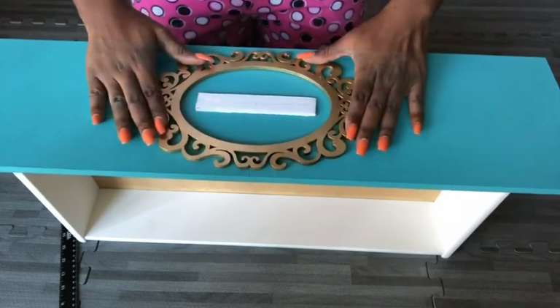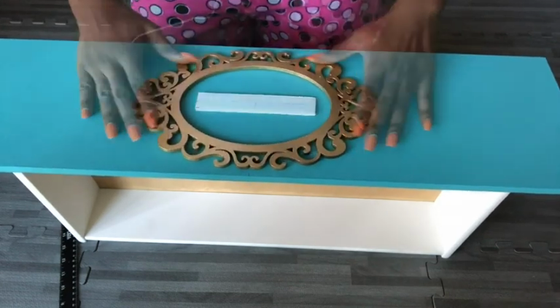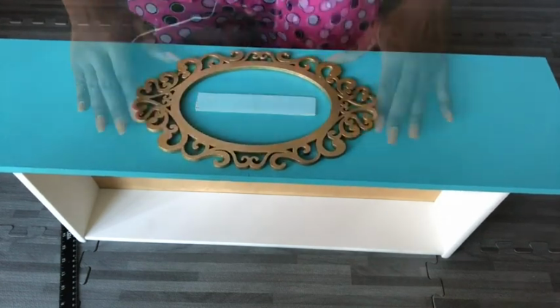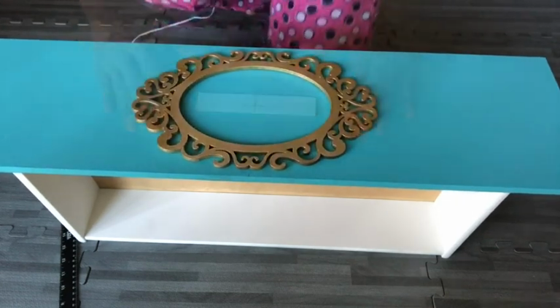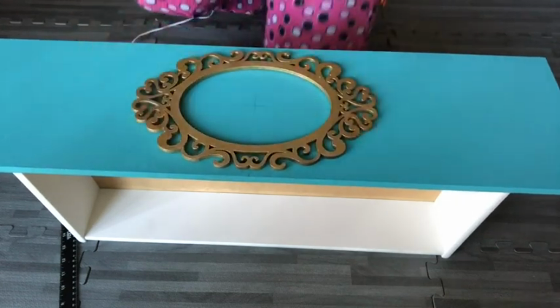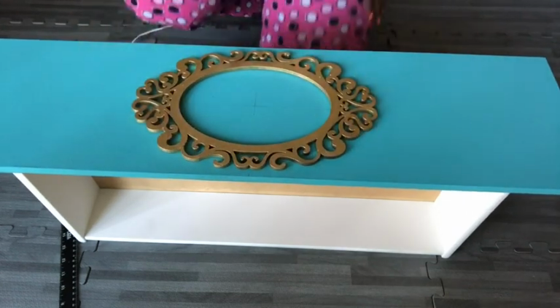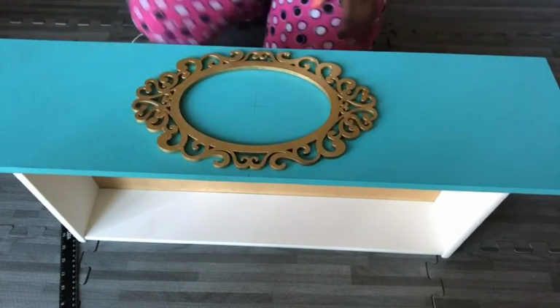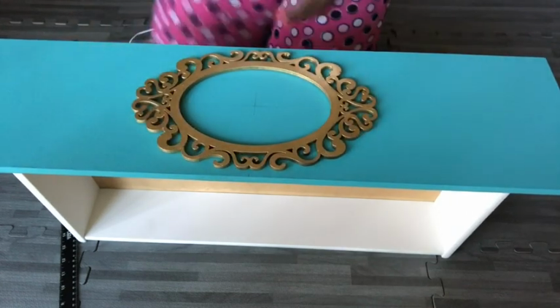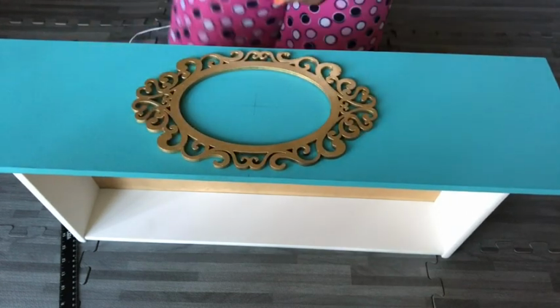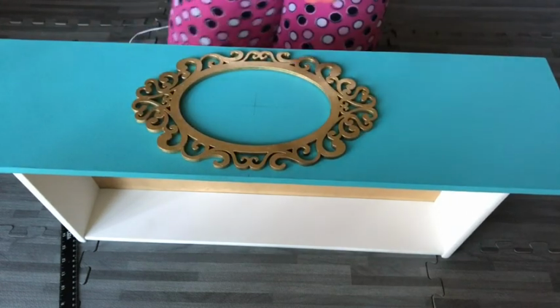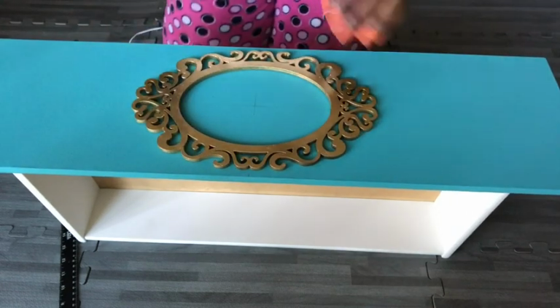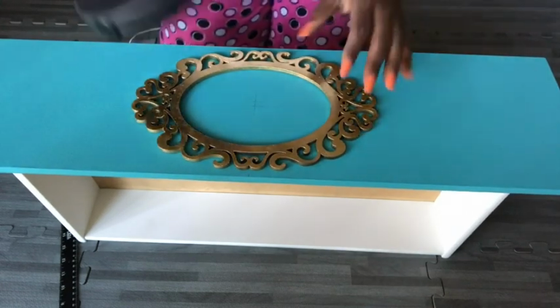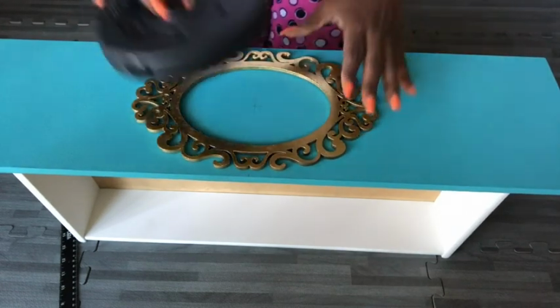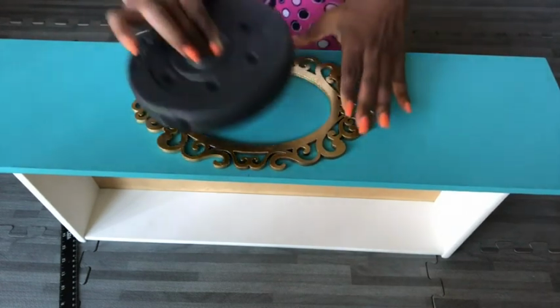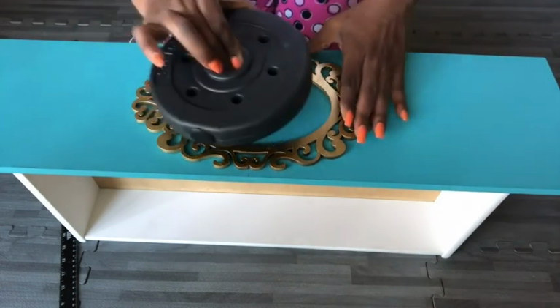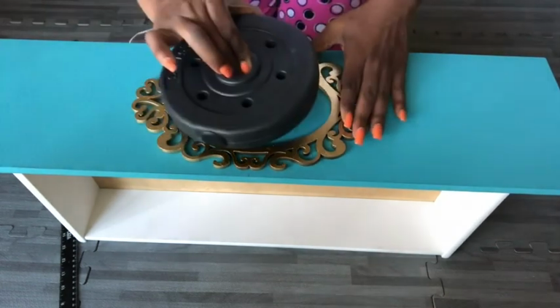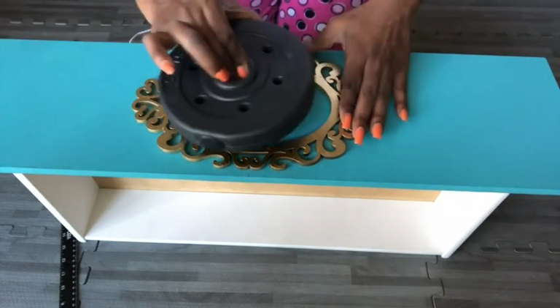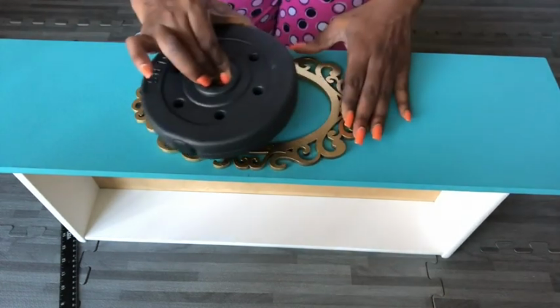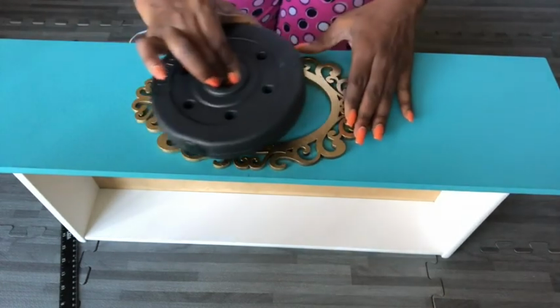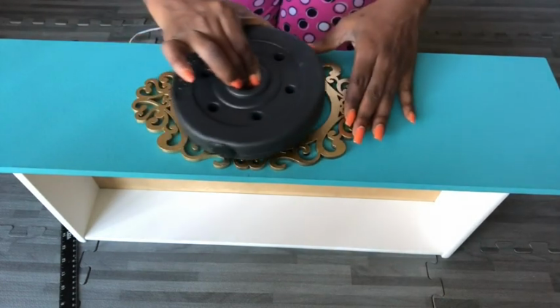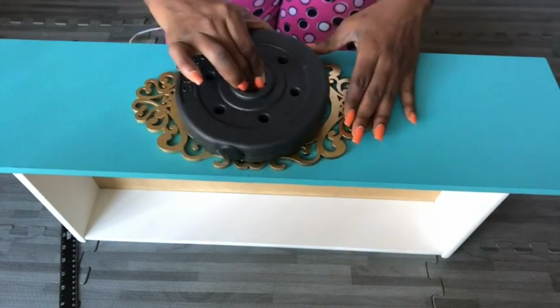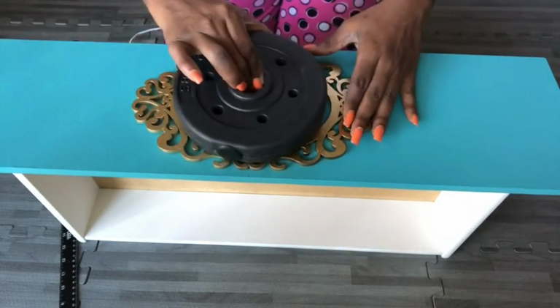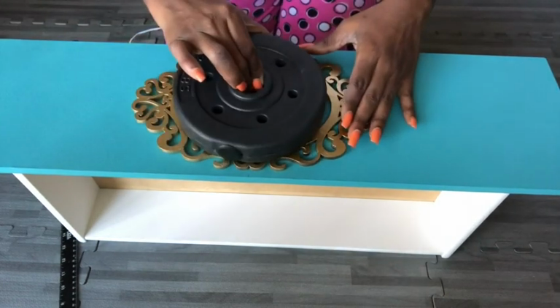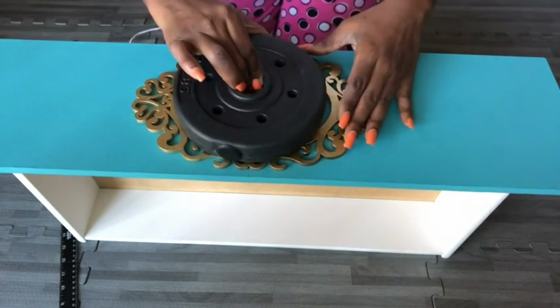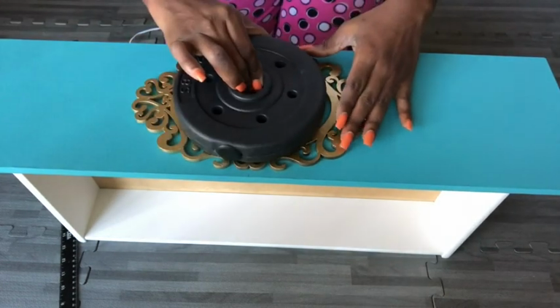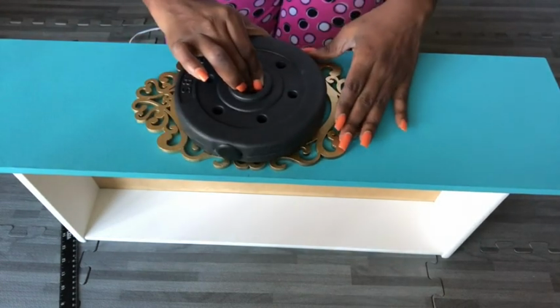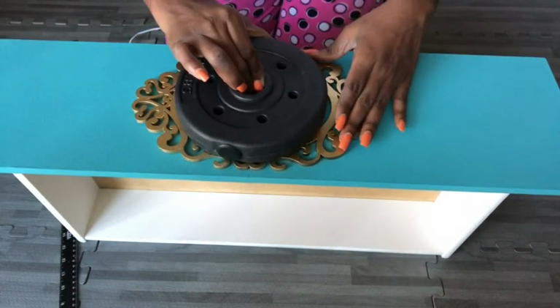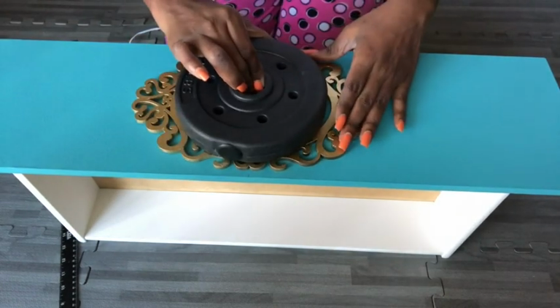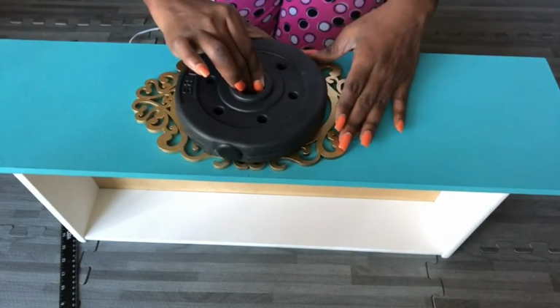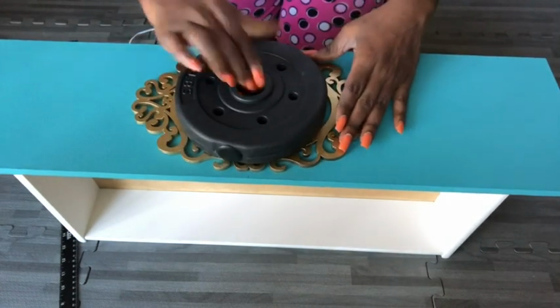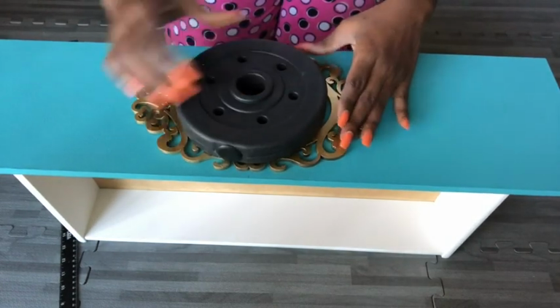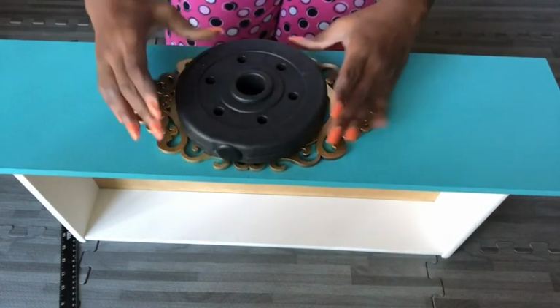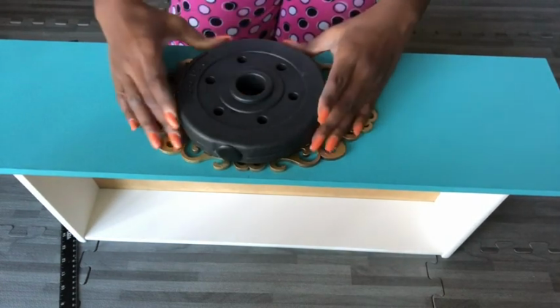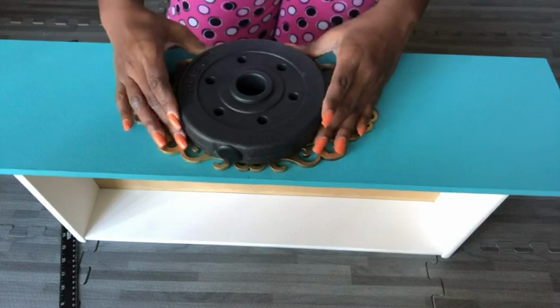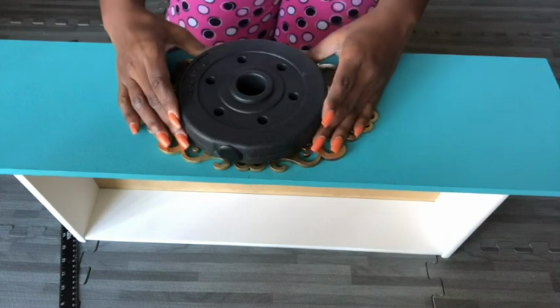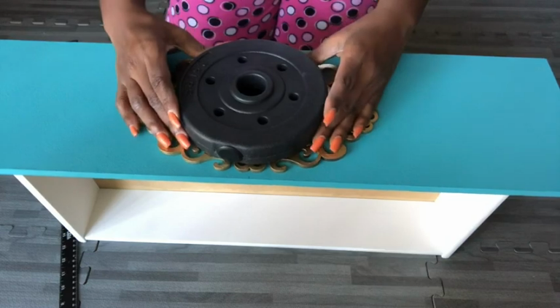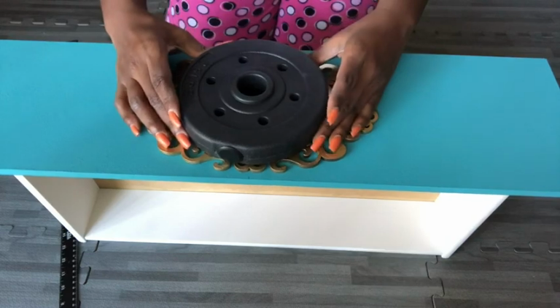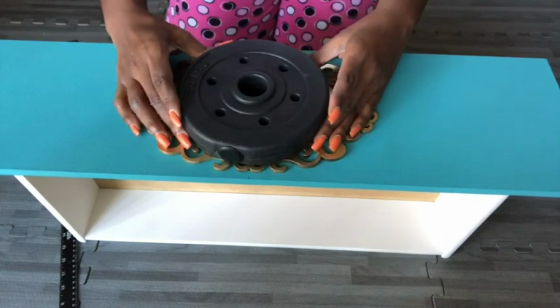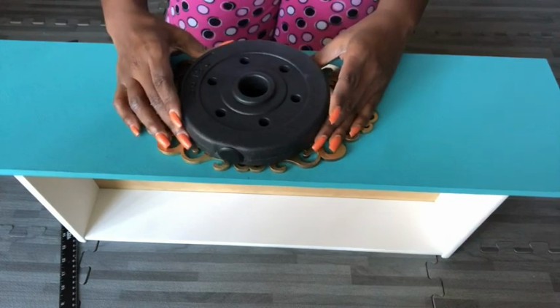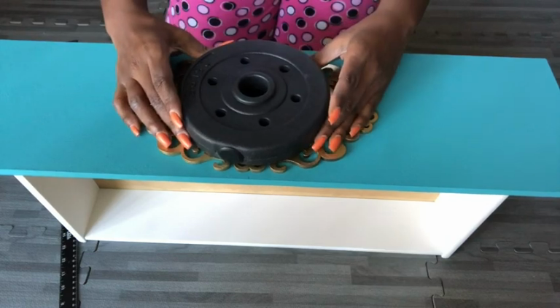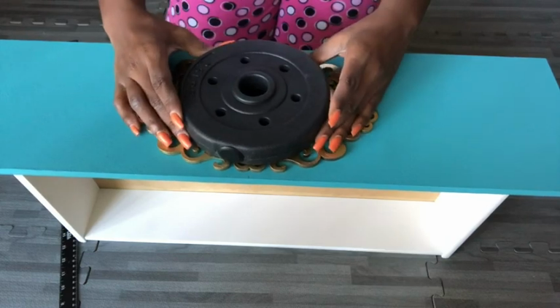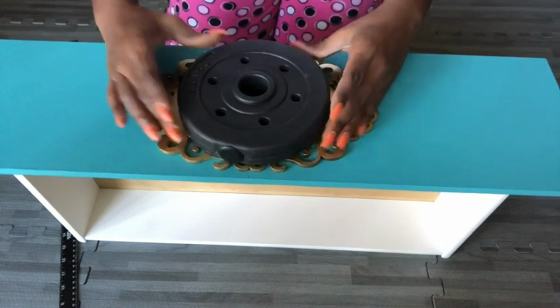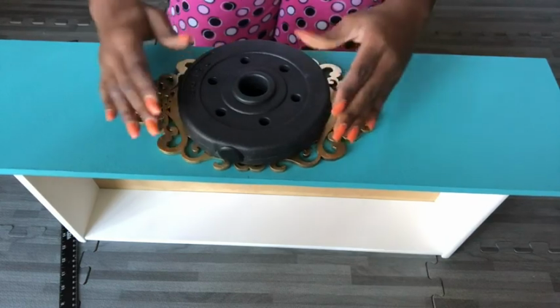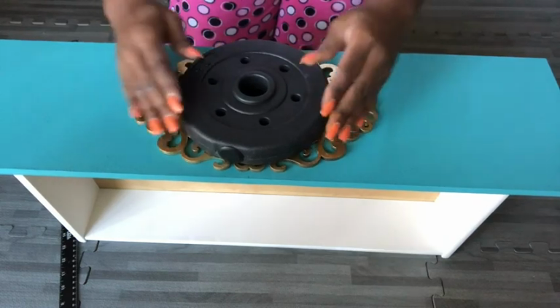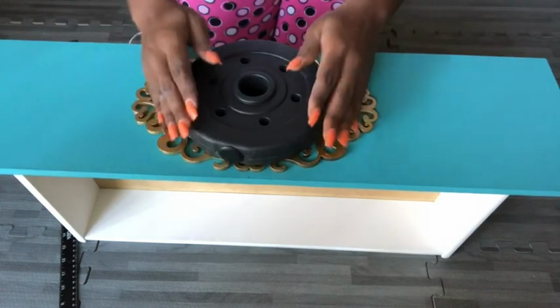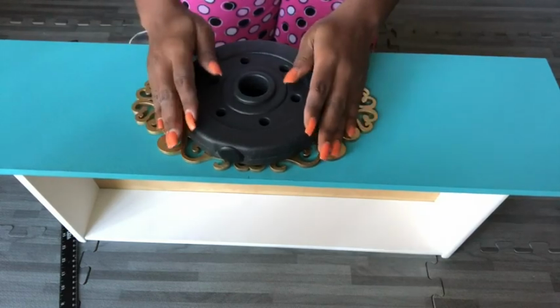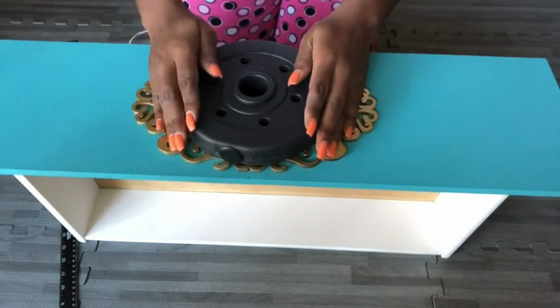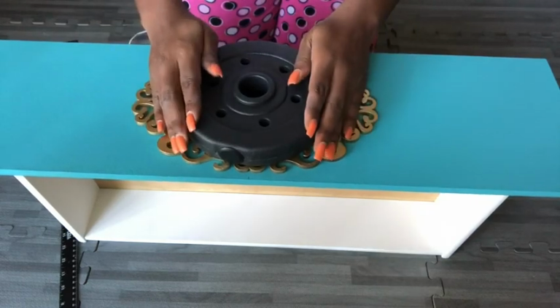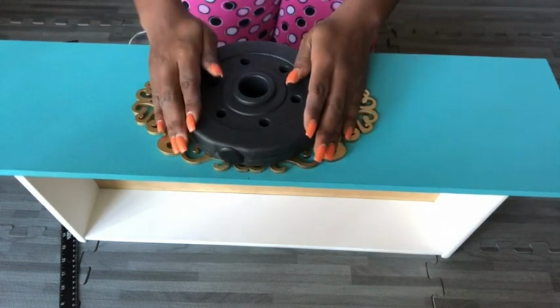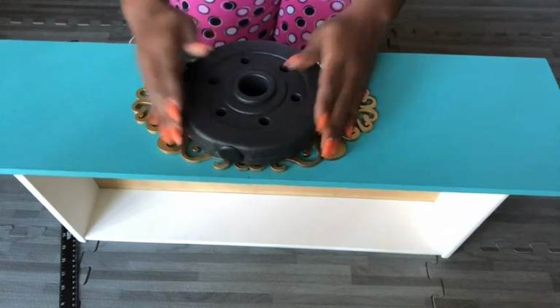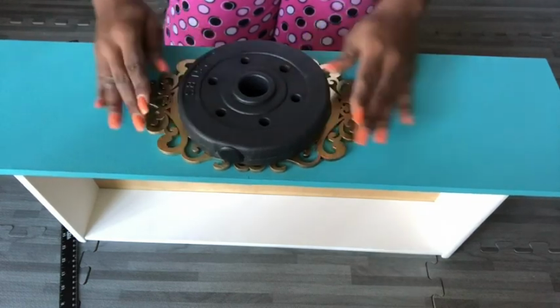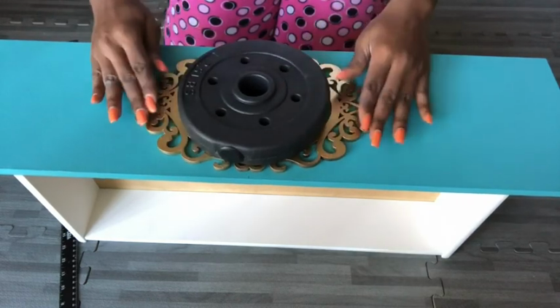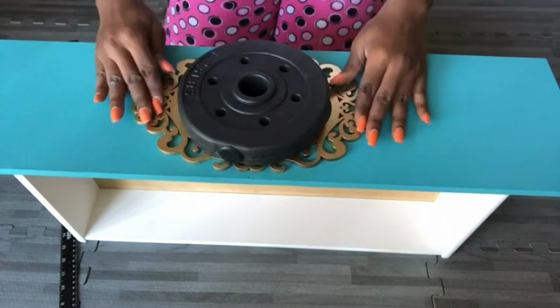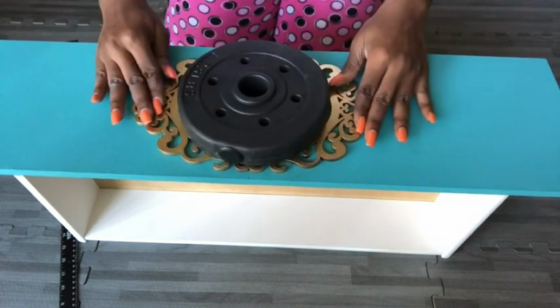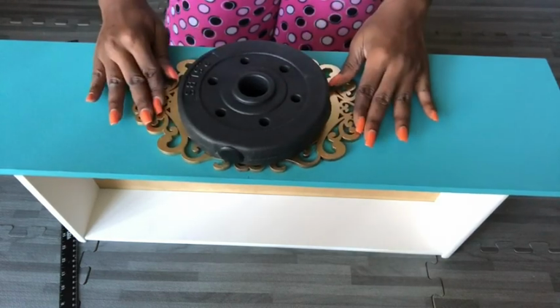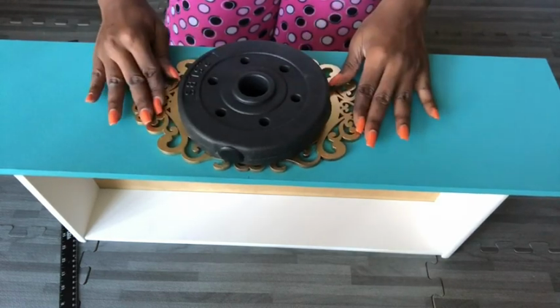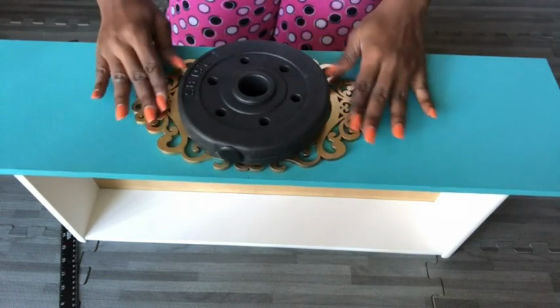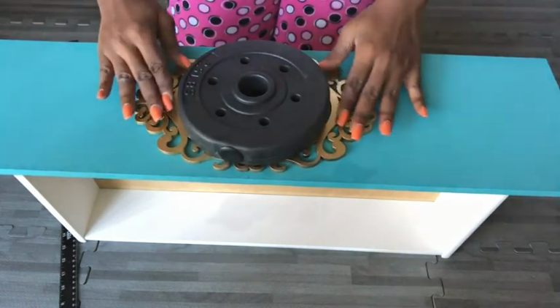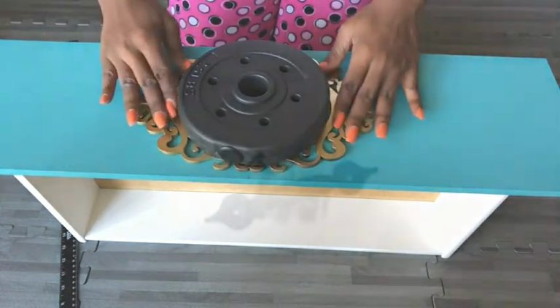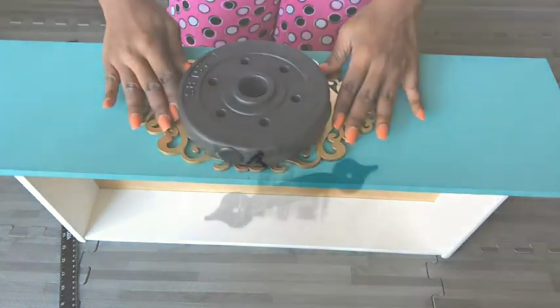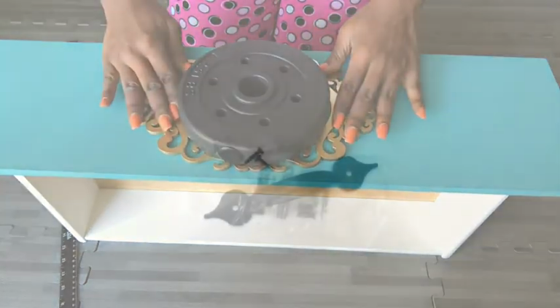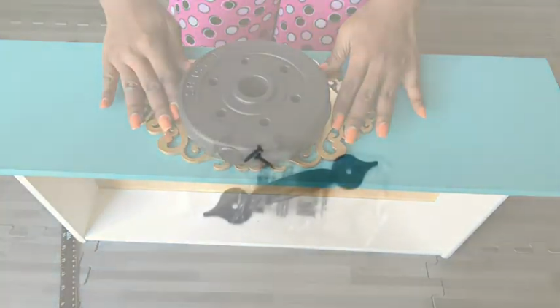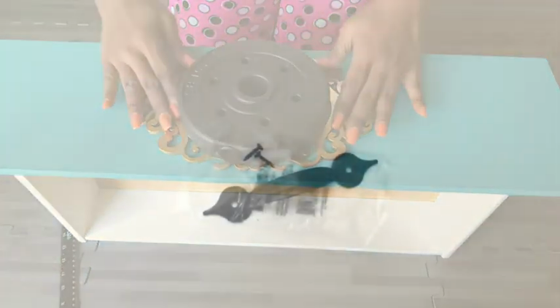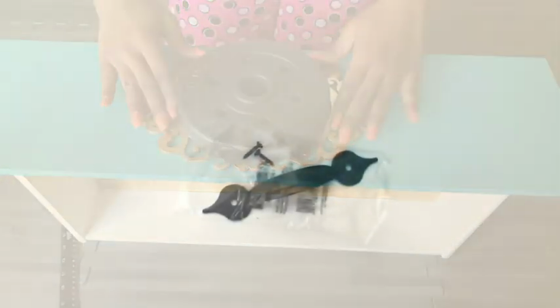I placed some weight there just to make sure that it stays flat and left it for some hours to dry. And I did this for all three drawers.